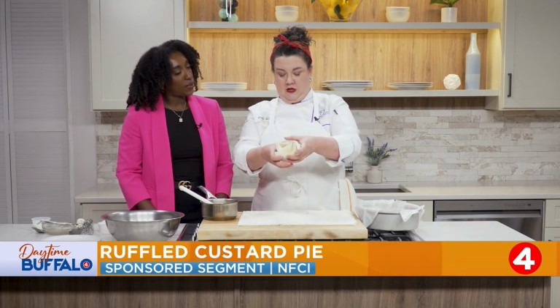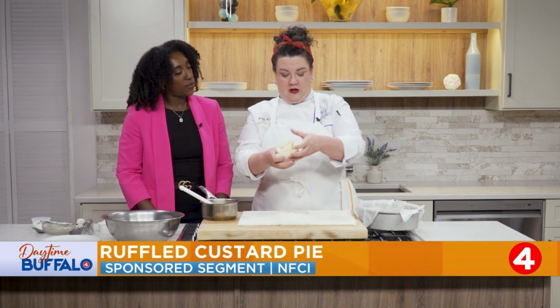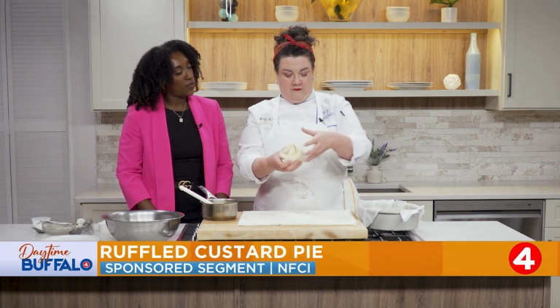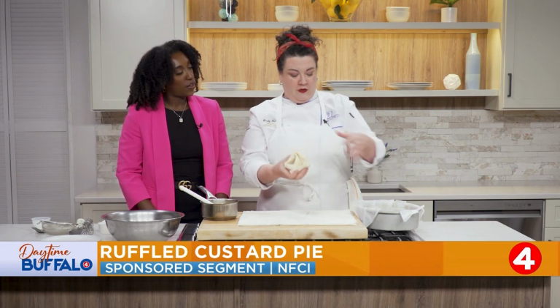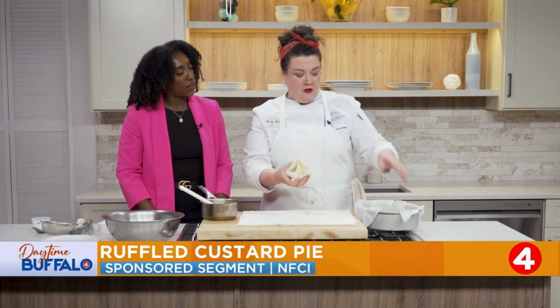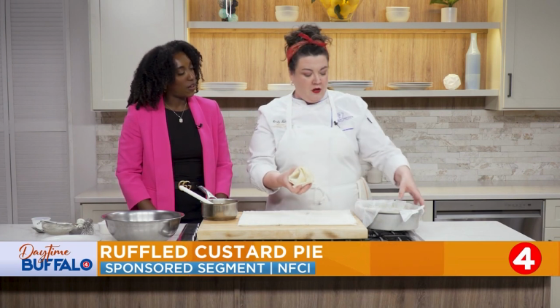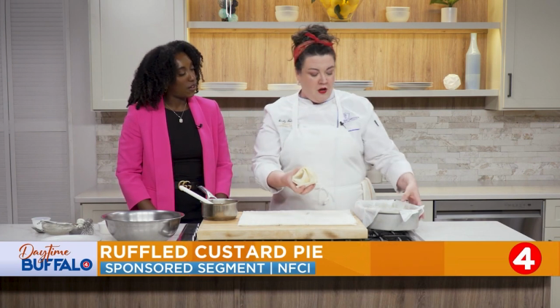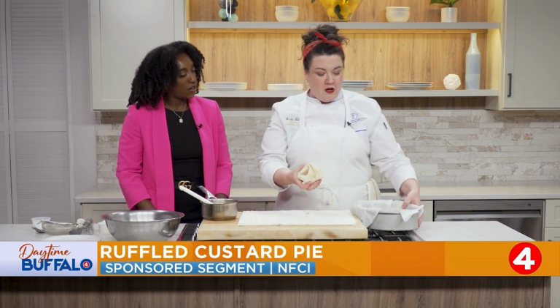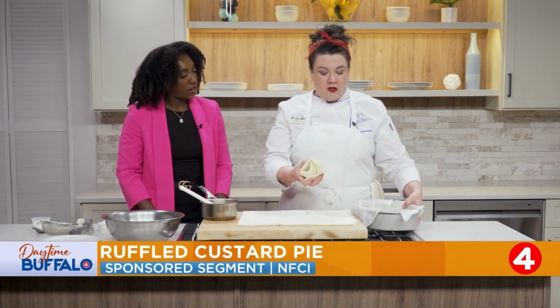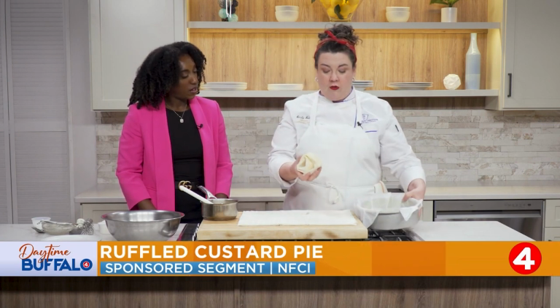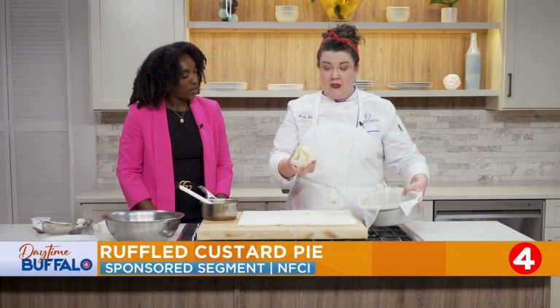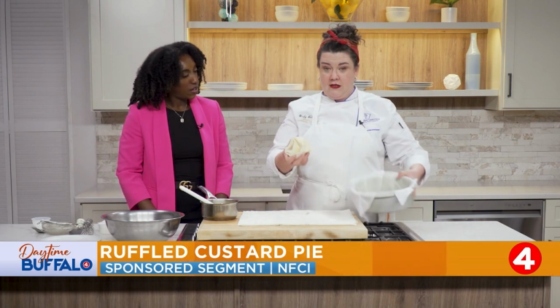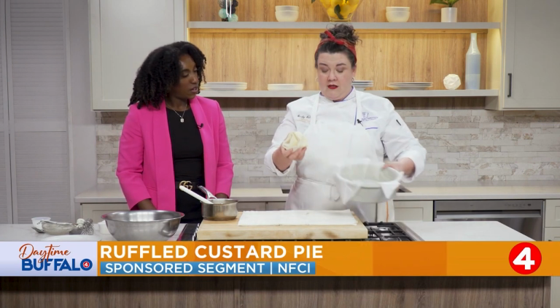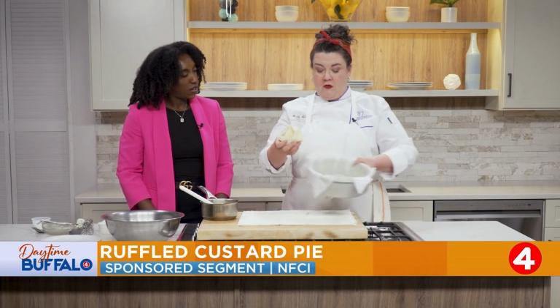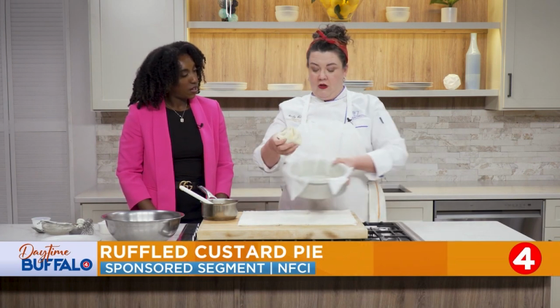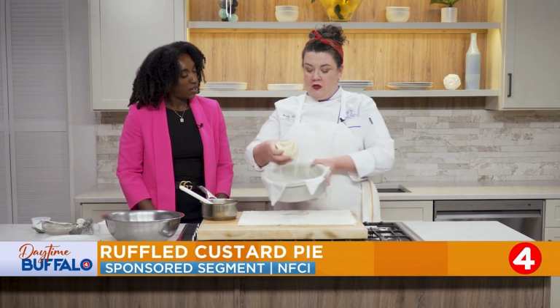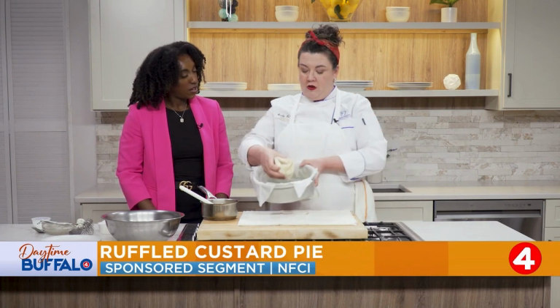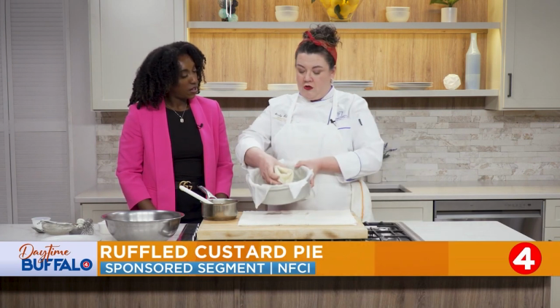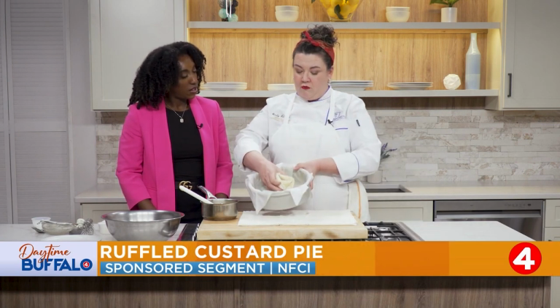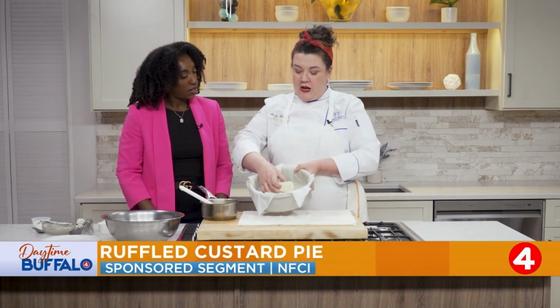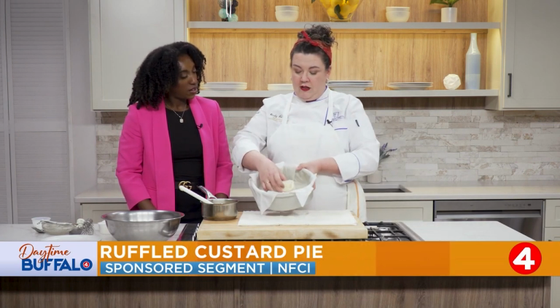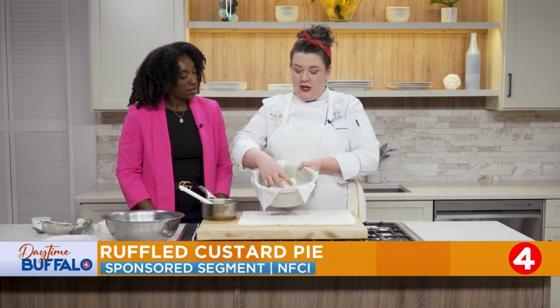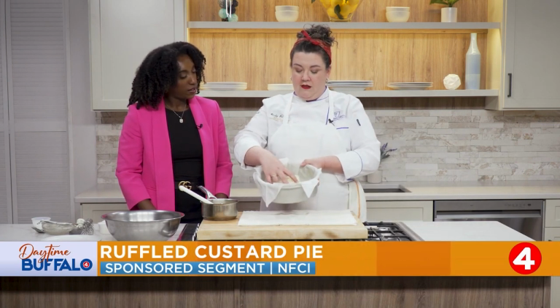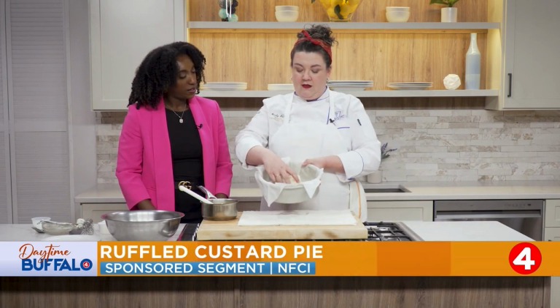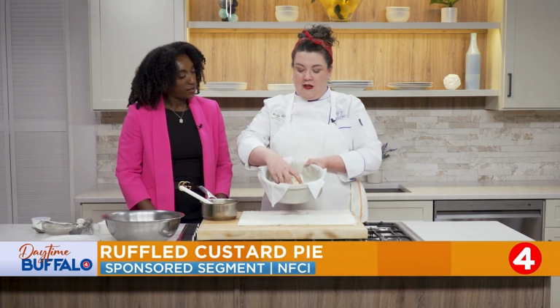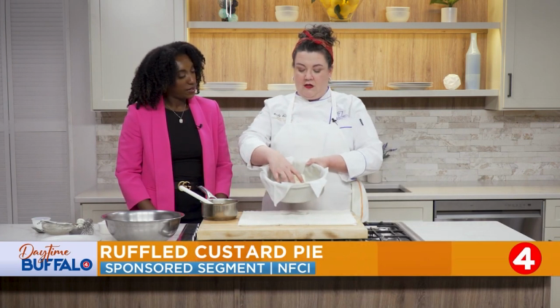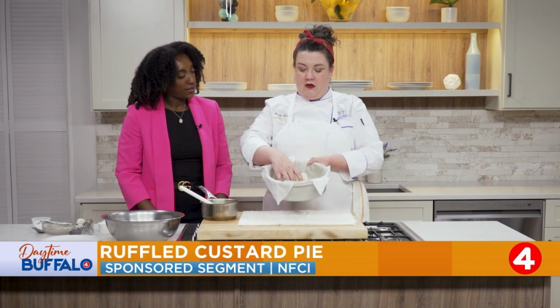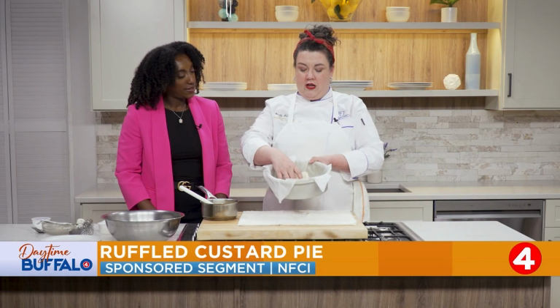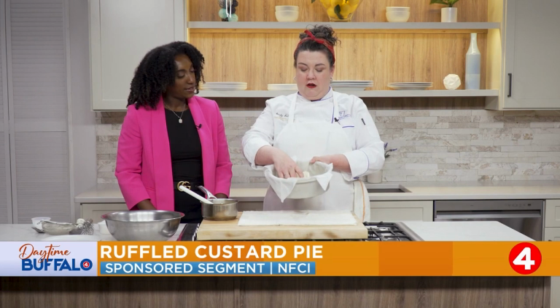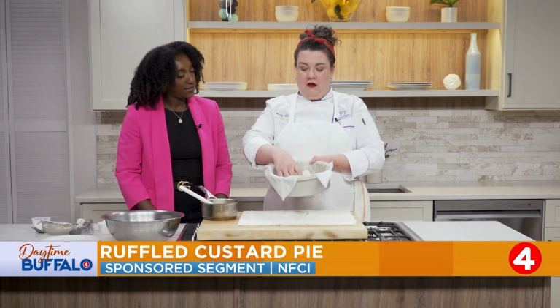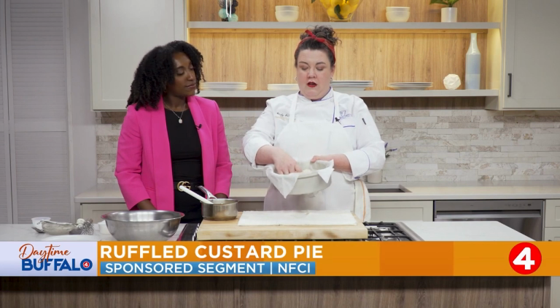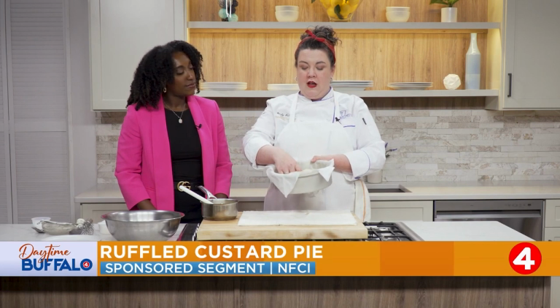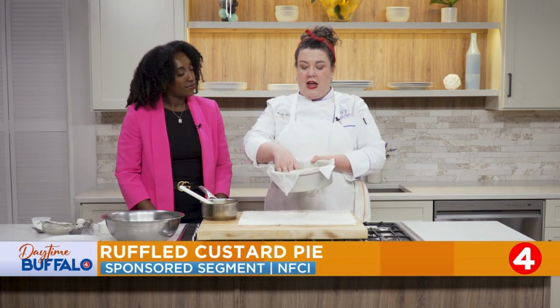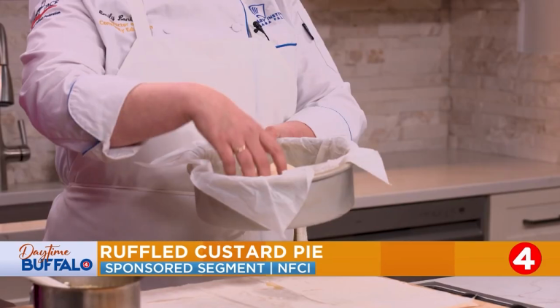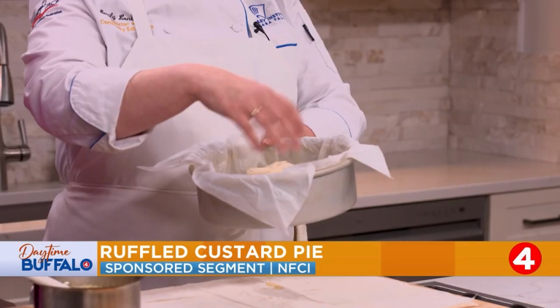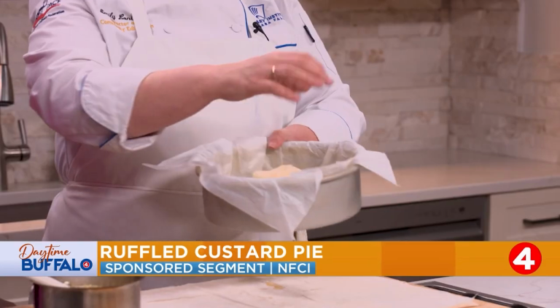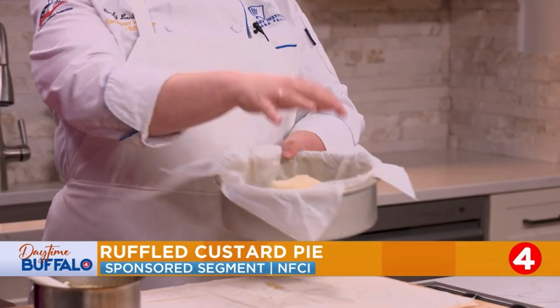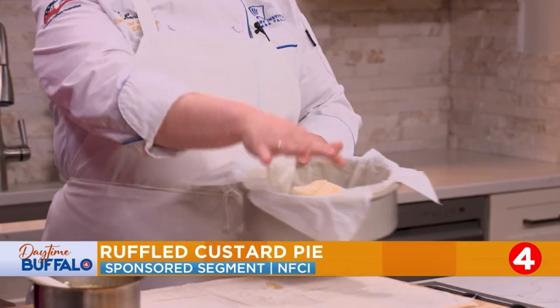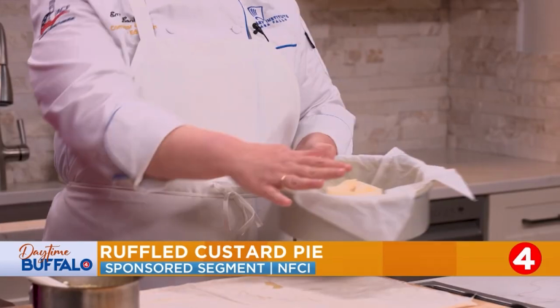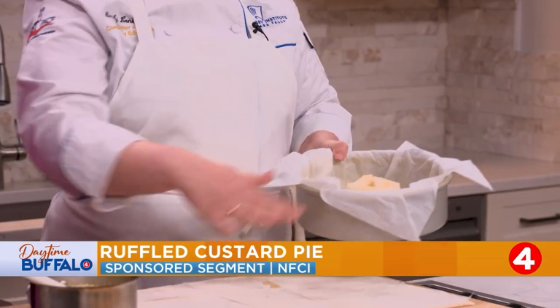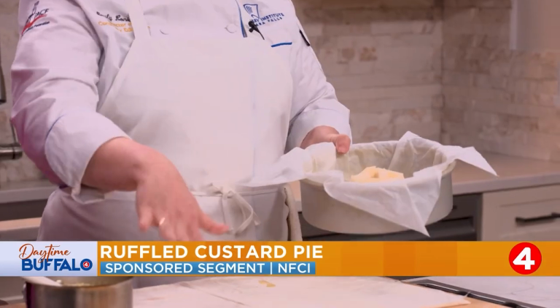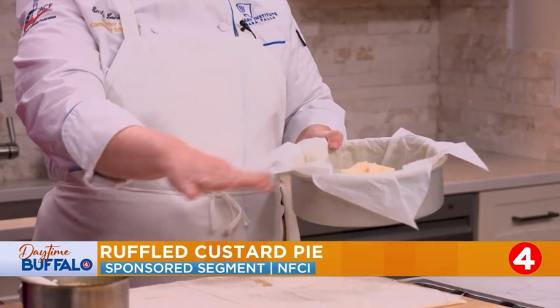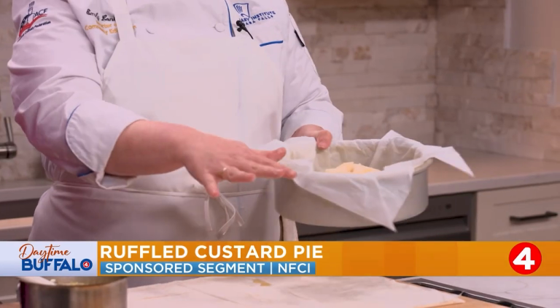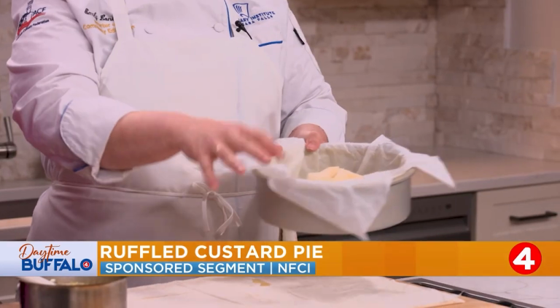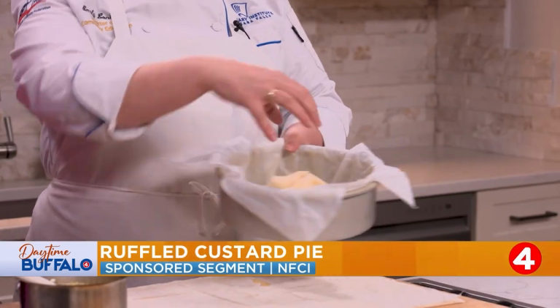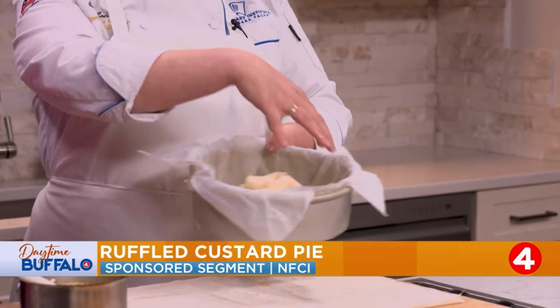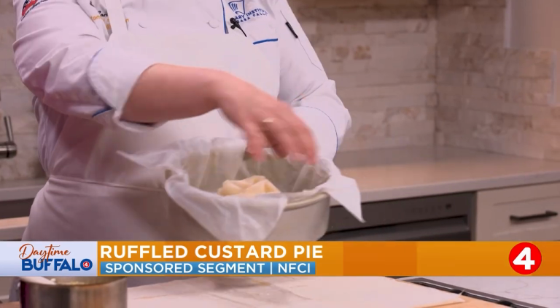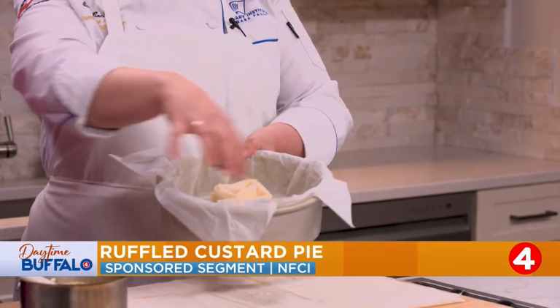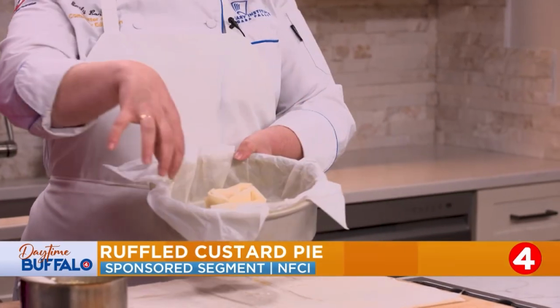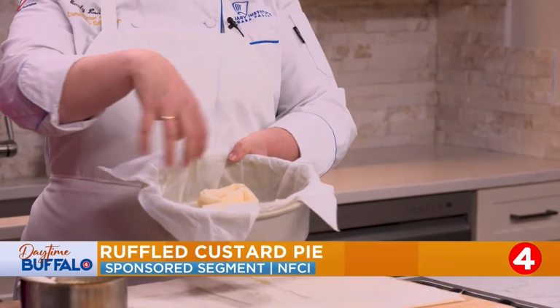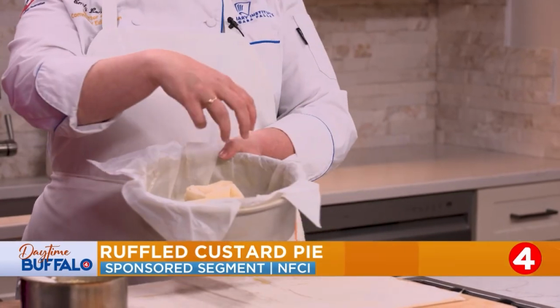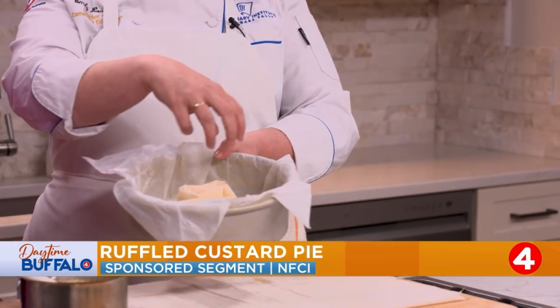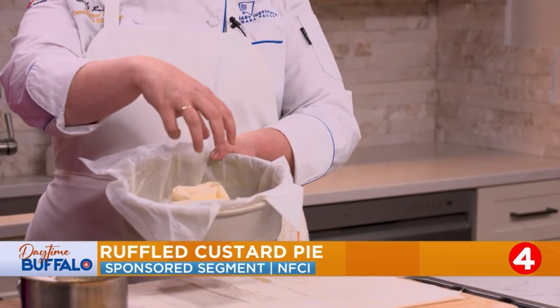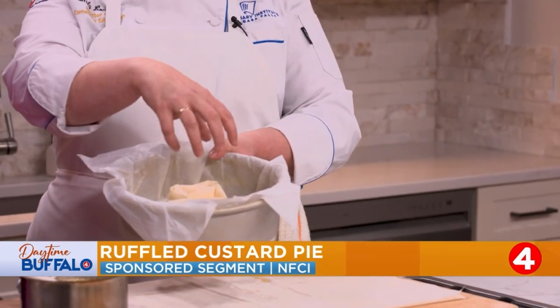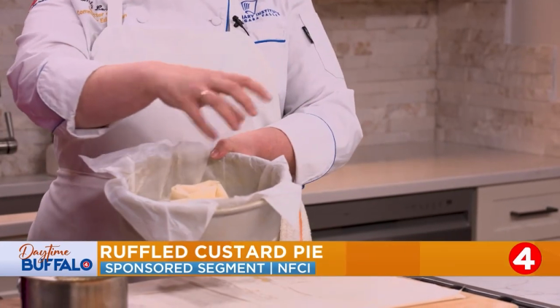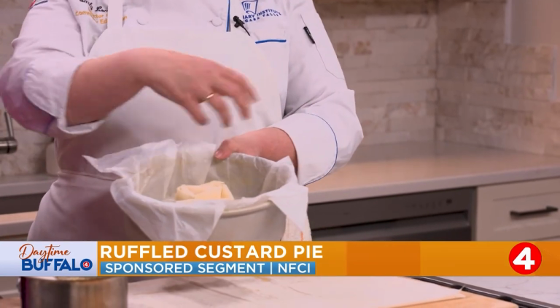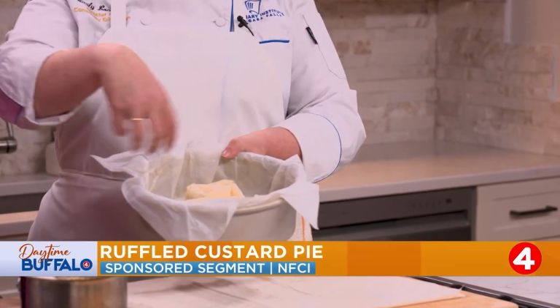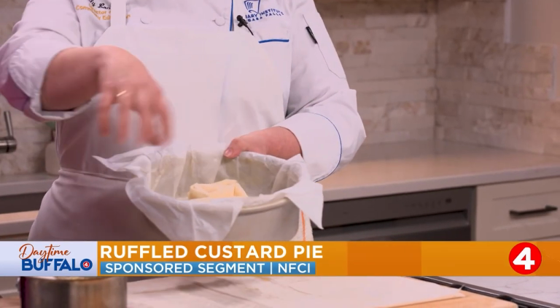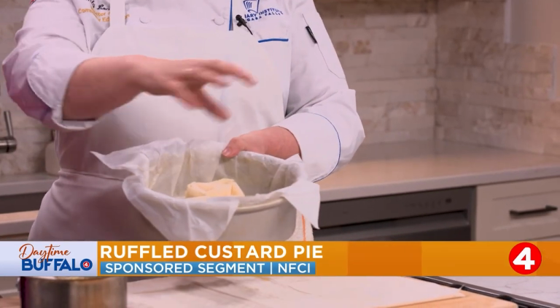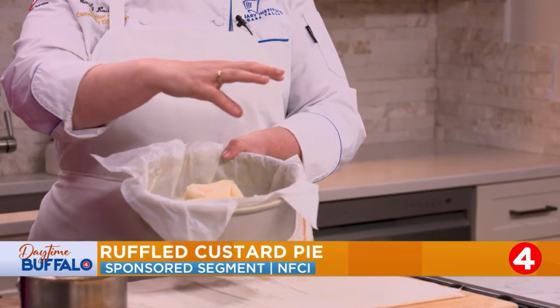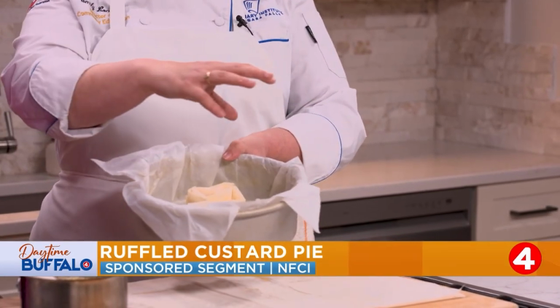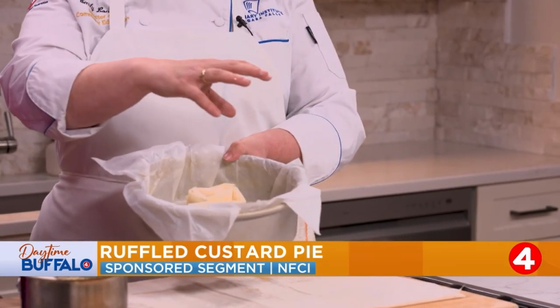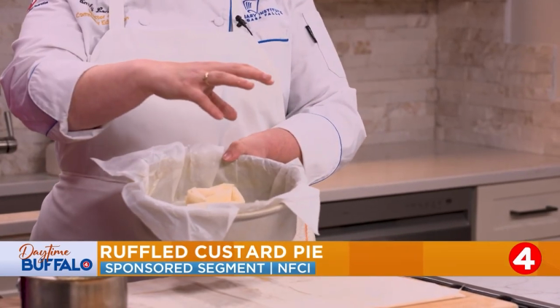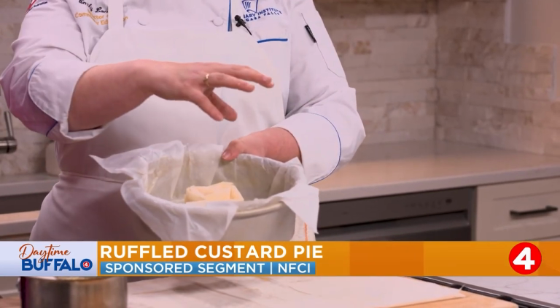Beautiful. This rosette is going to go directly in the center, and we're going to repeat this with six more rosettes so it goes all the way around.